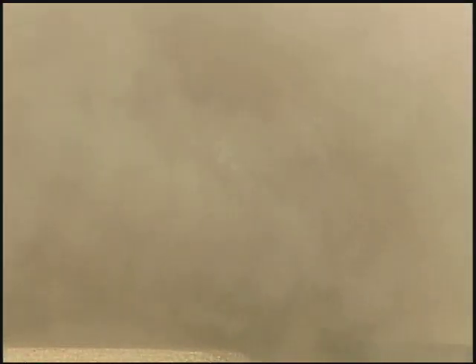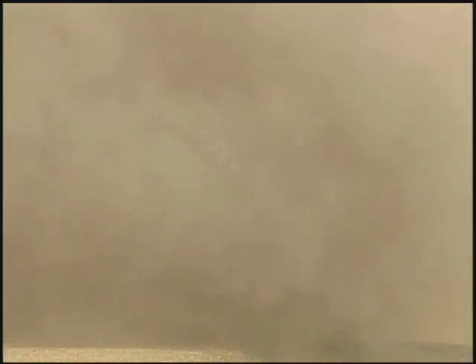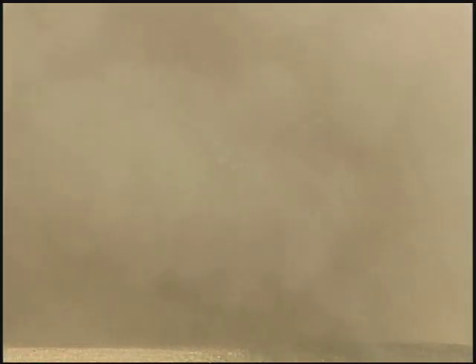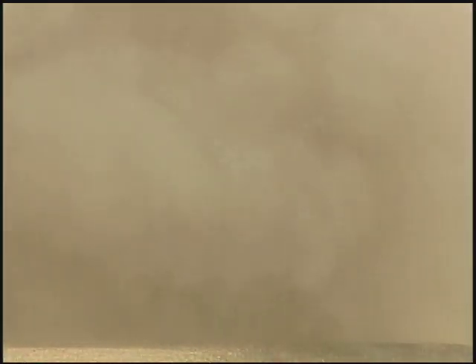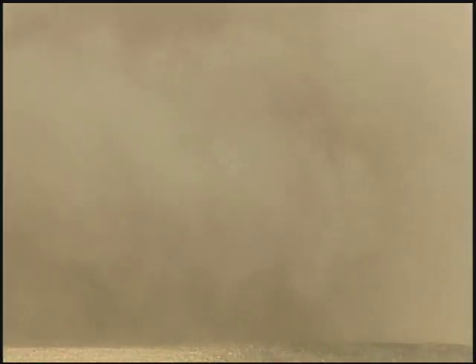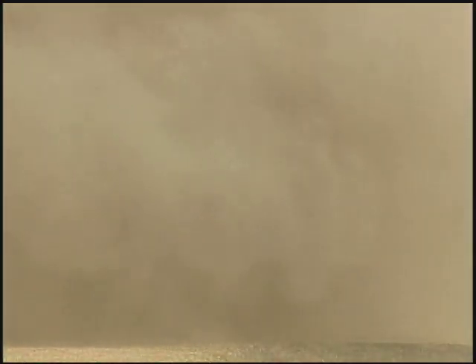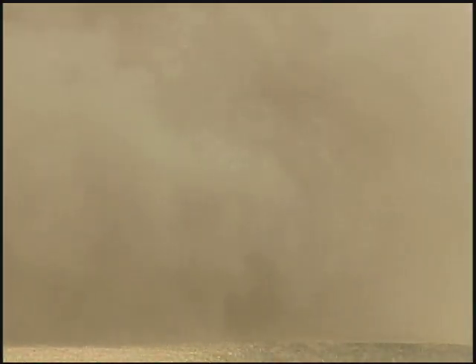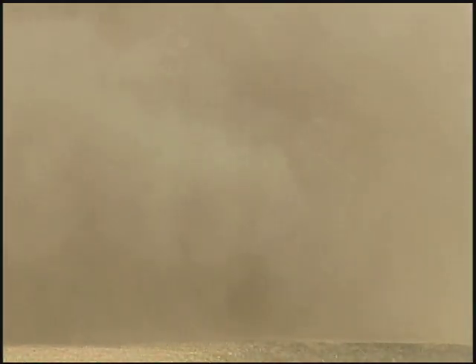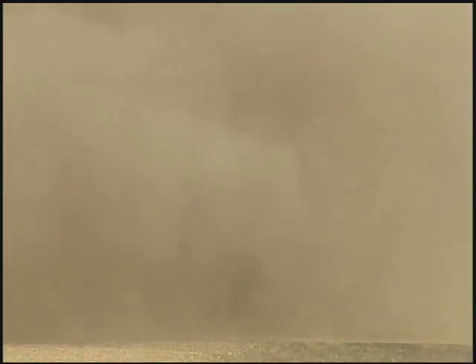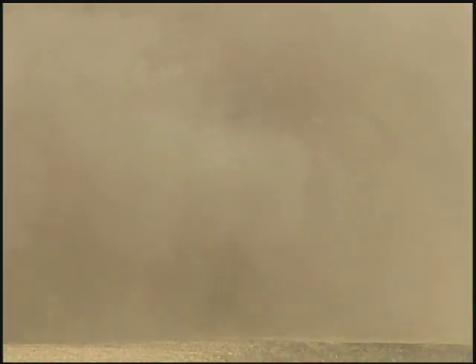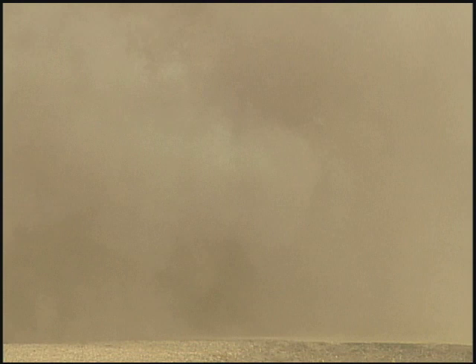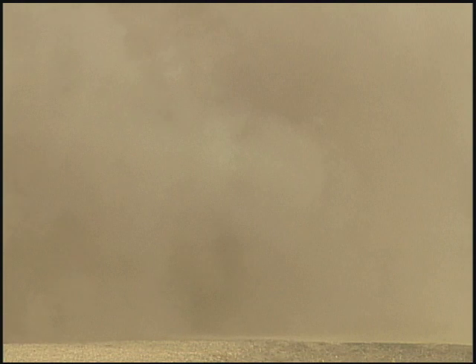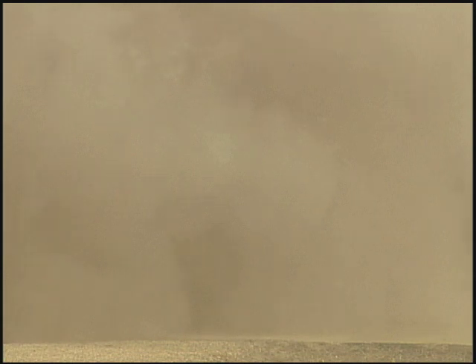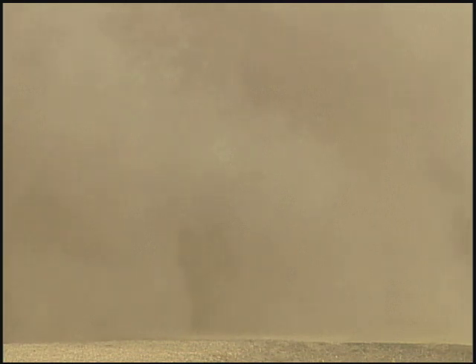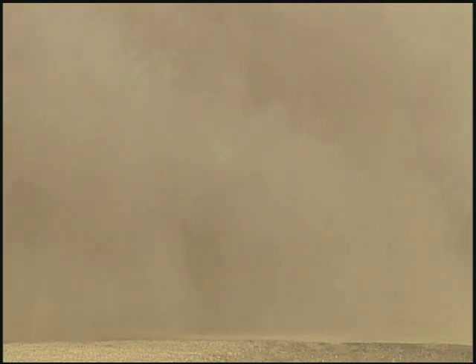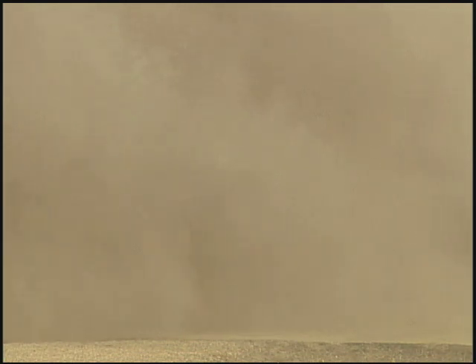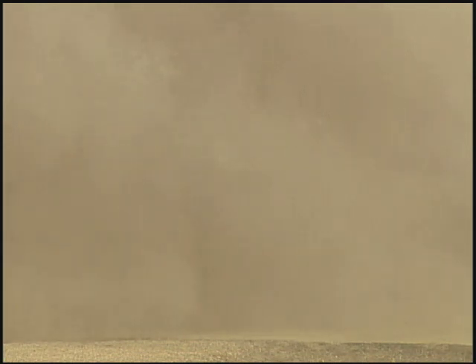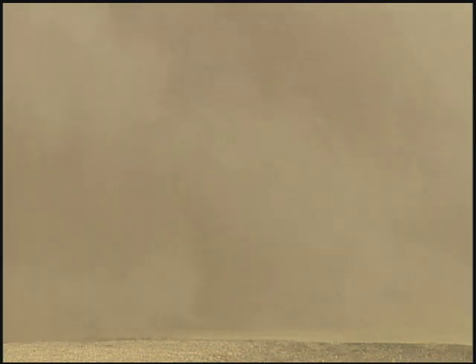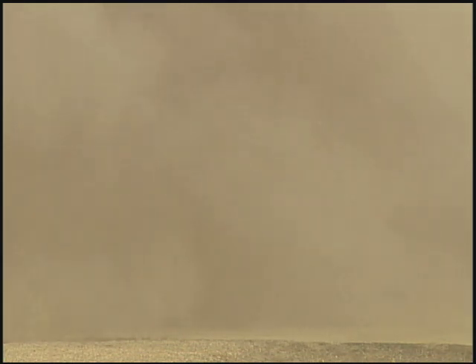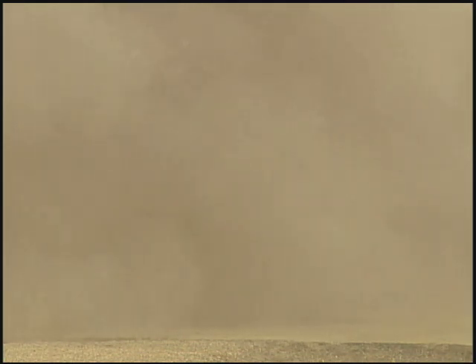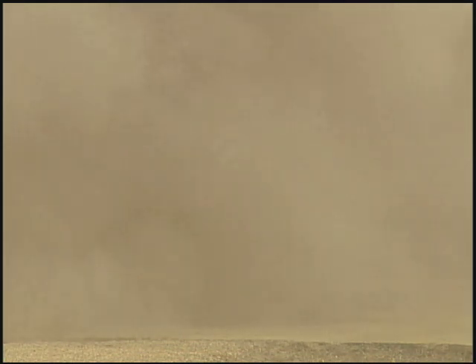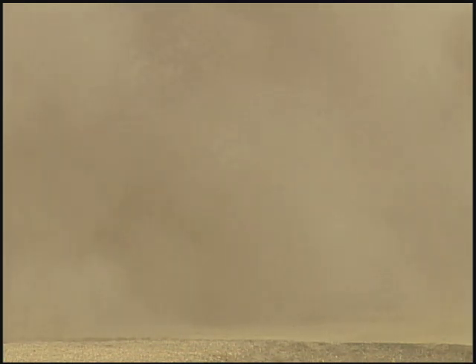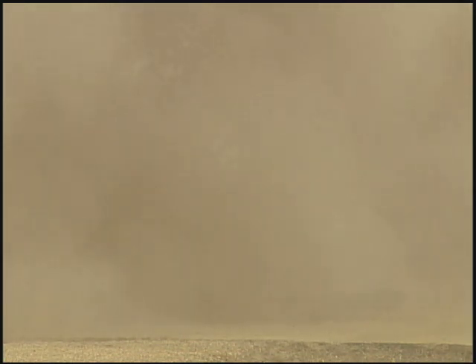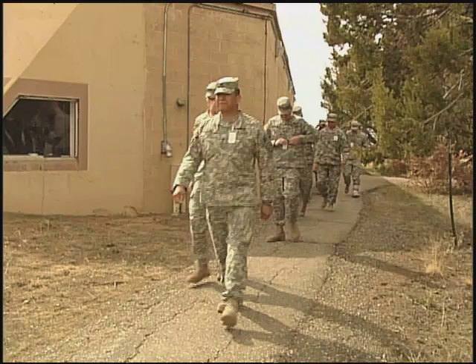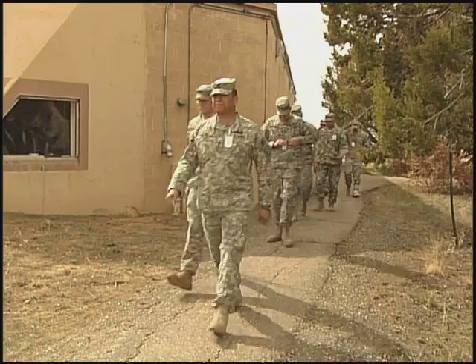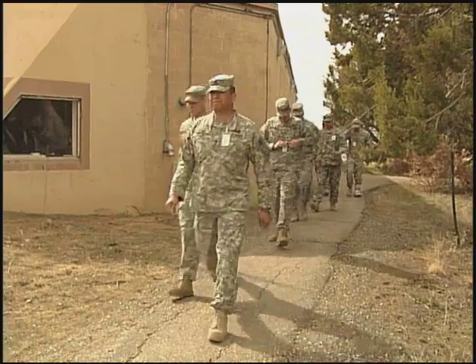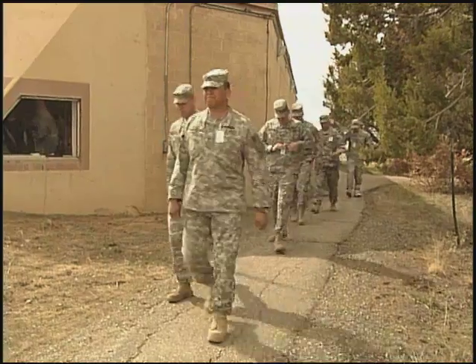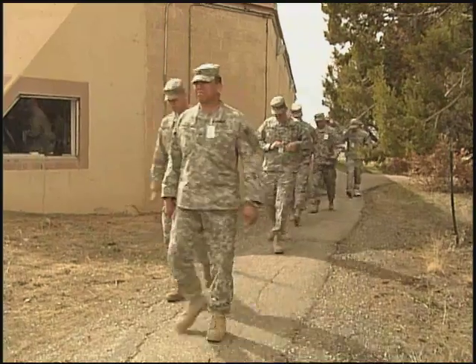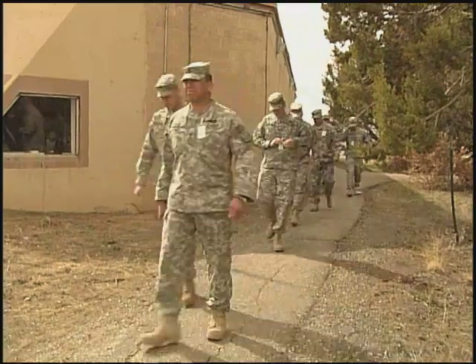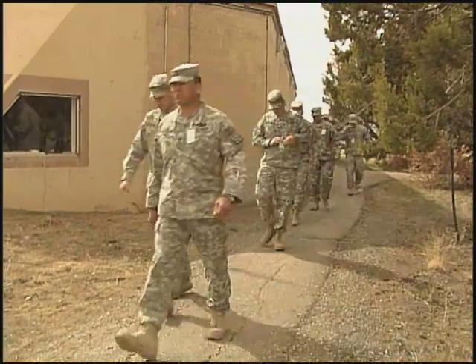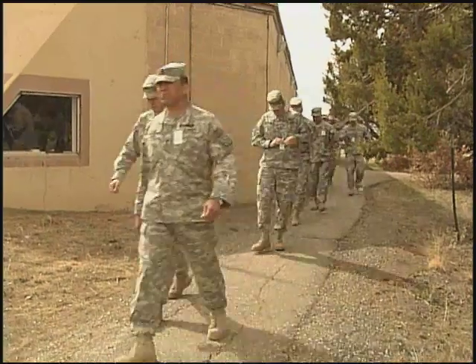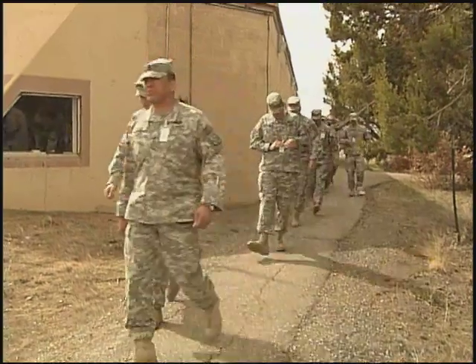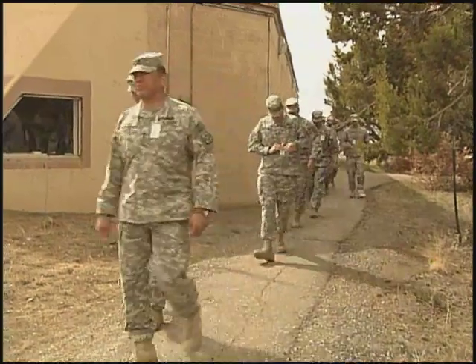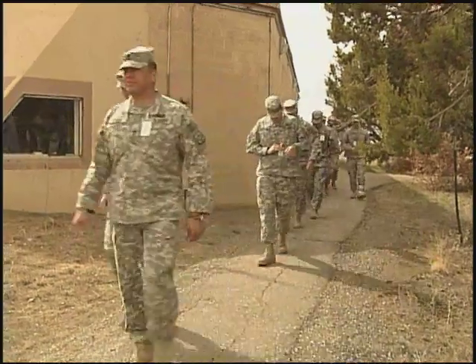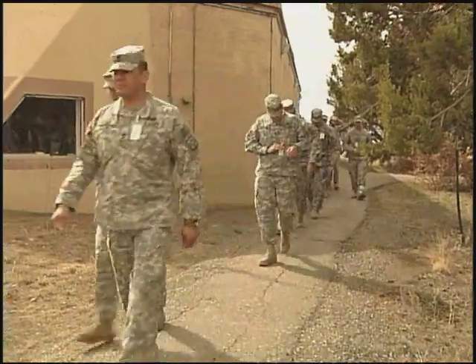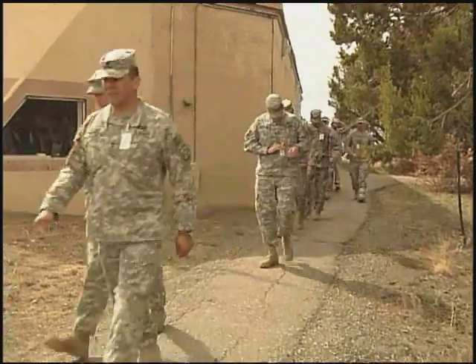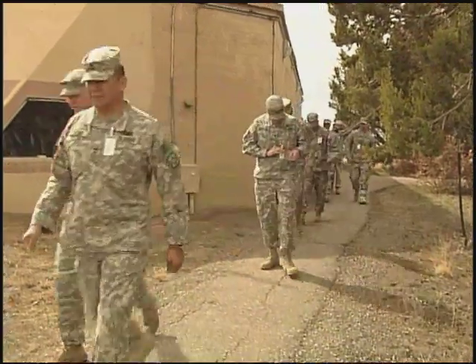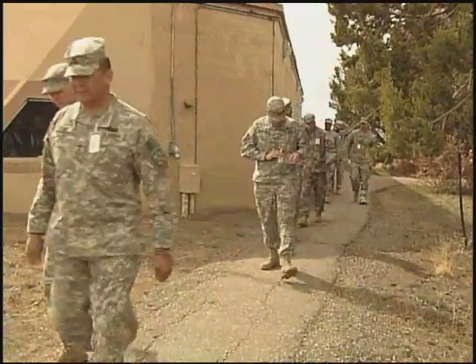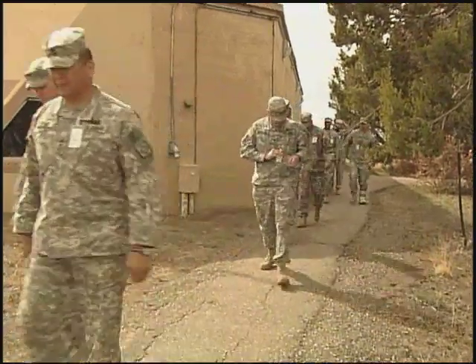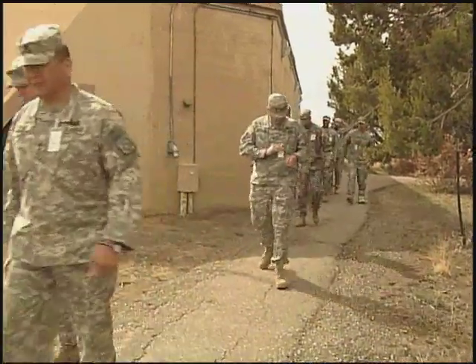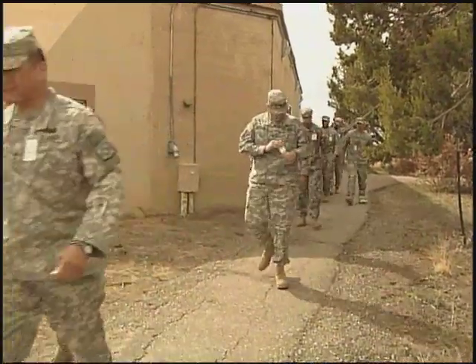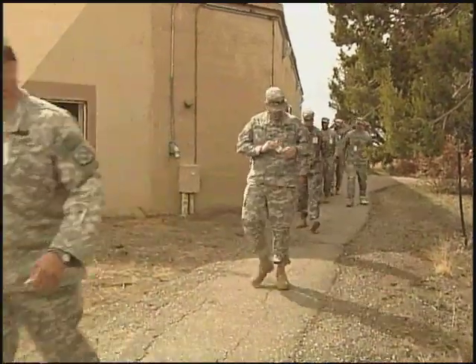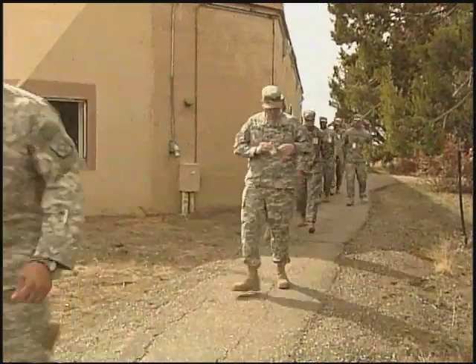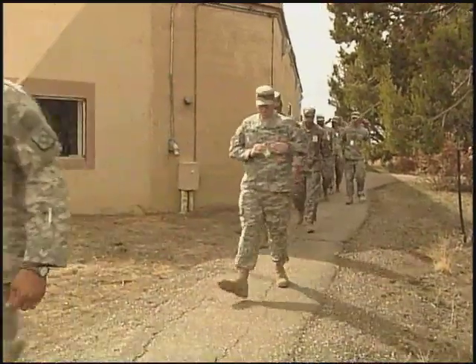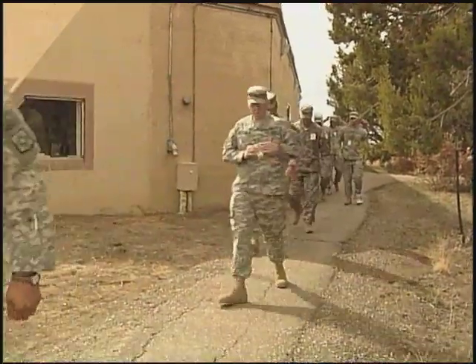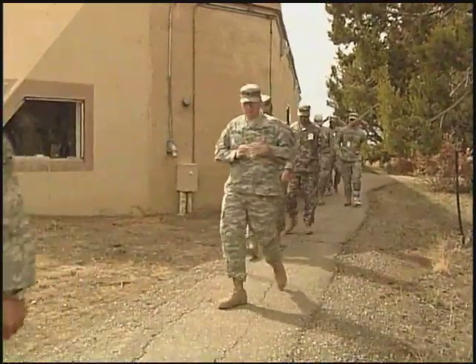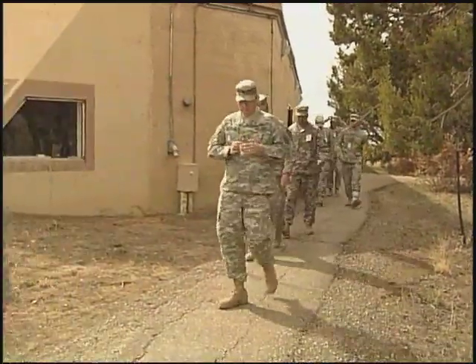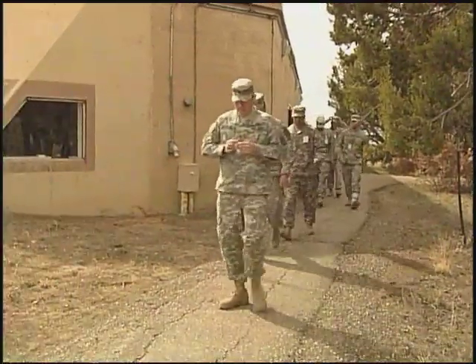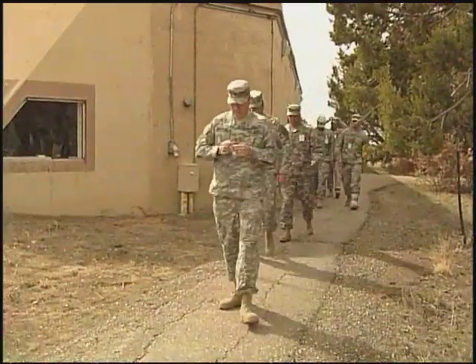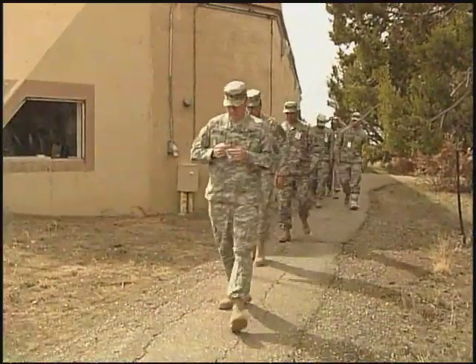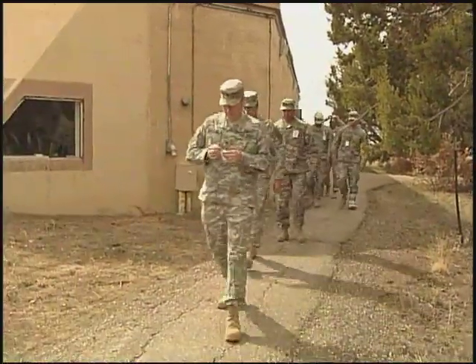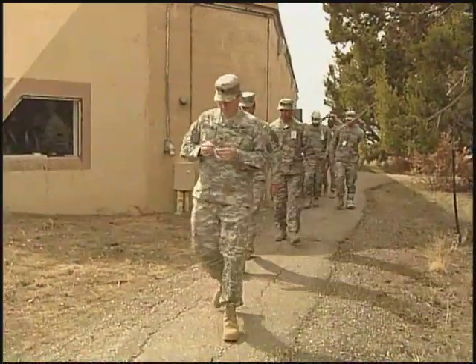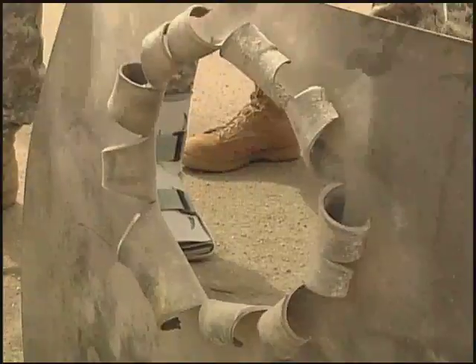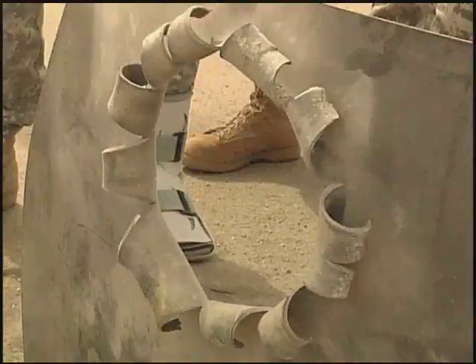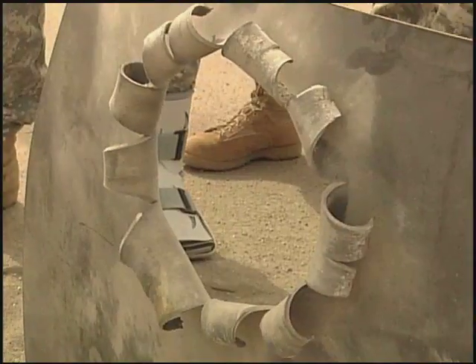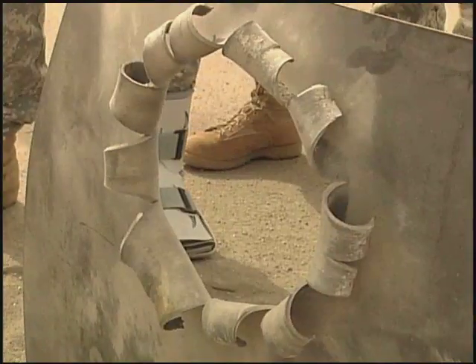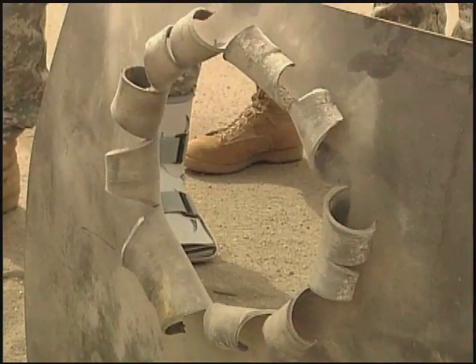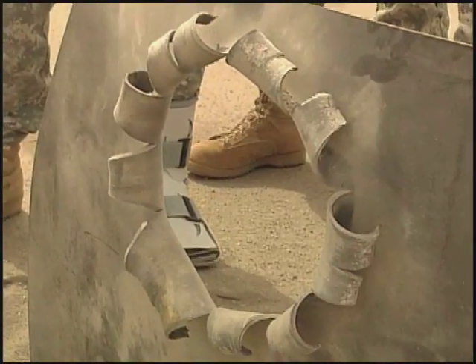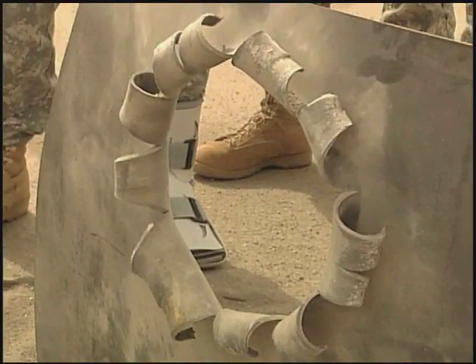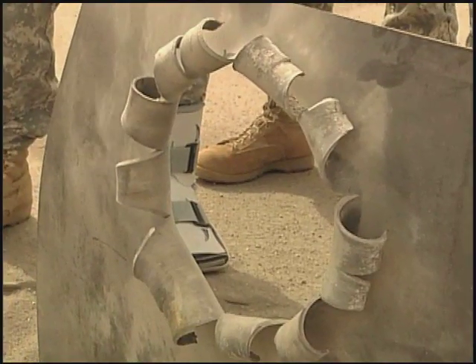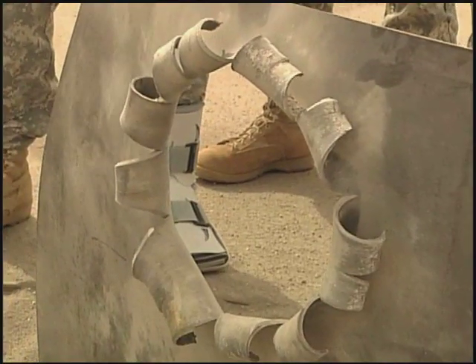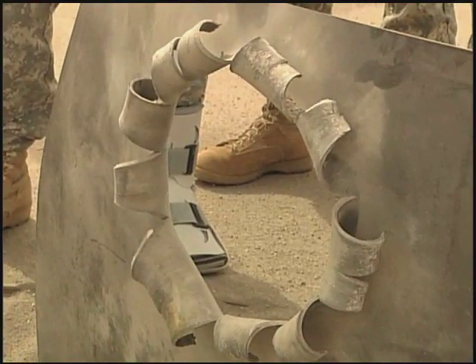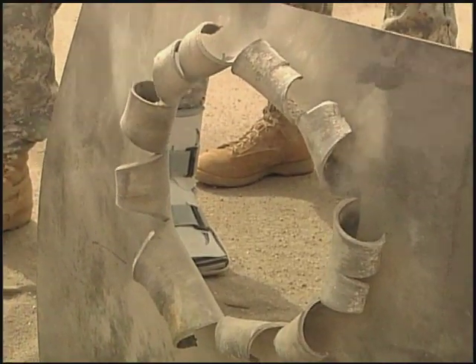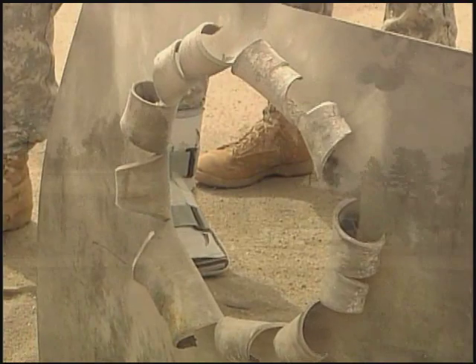For troops on today's battlefield, recognizing improvised homemade bombs can save lives.